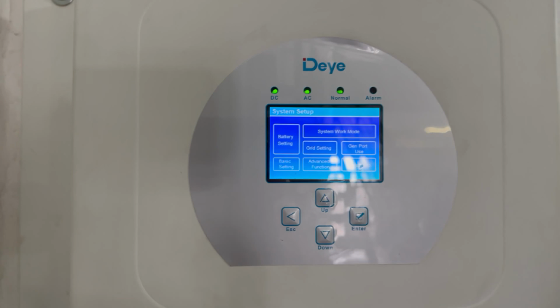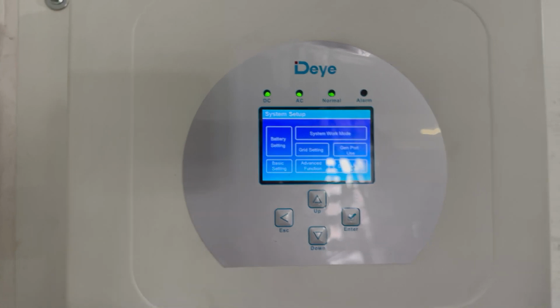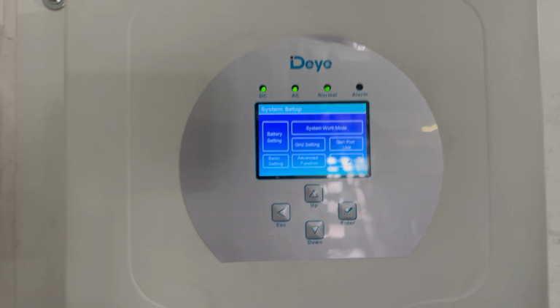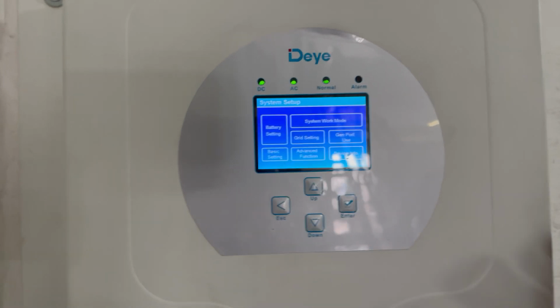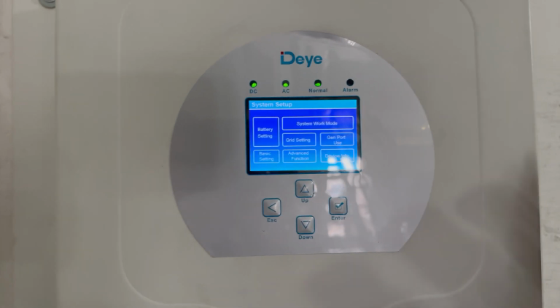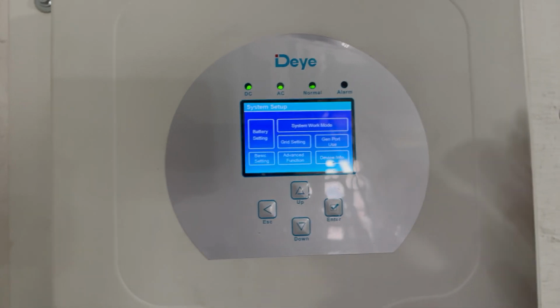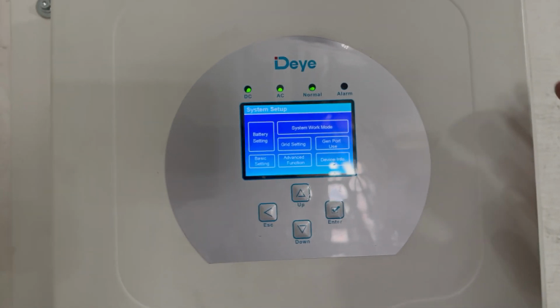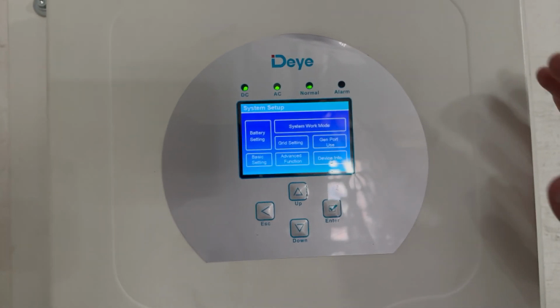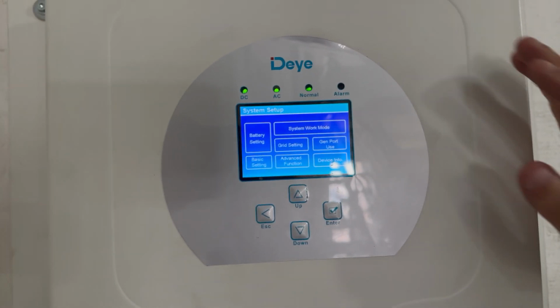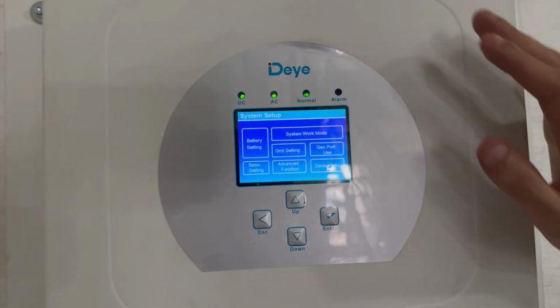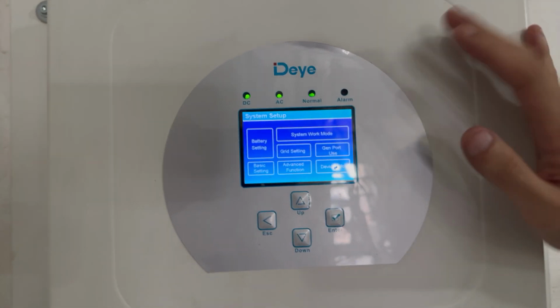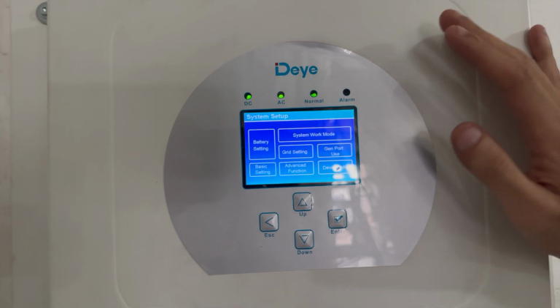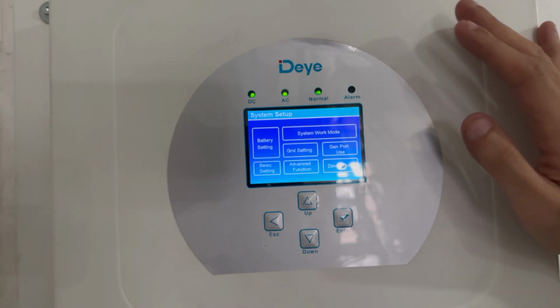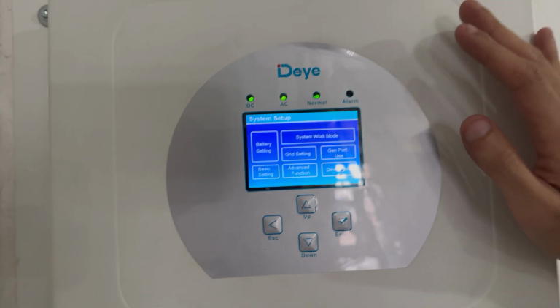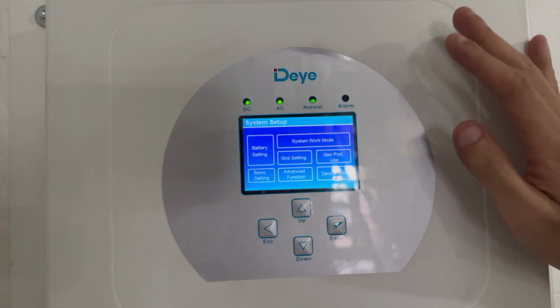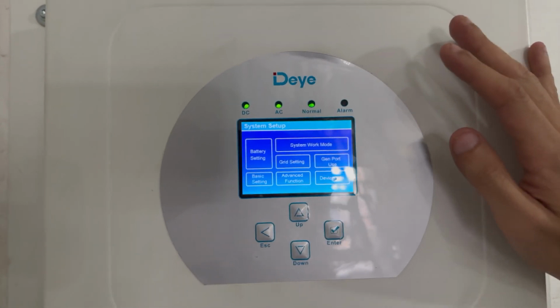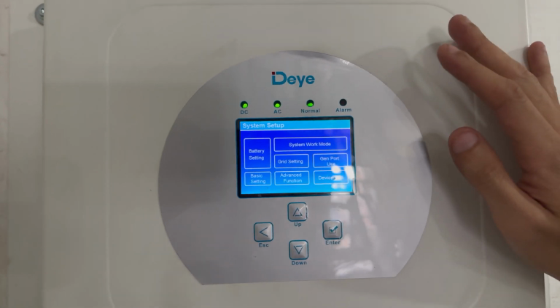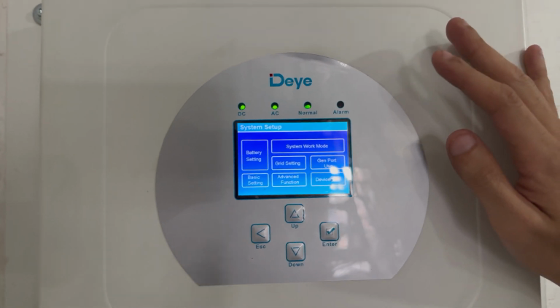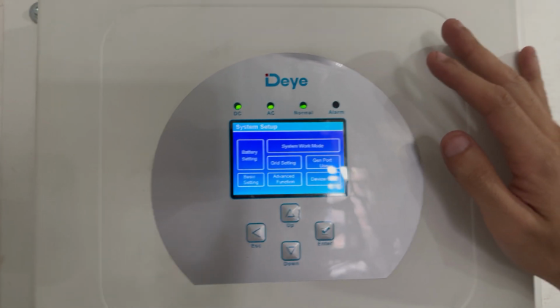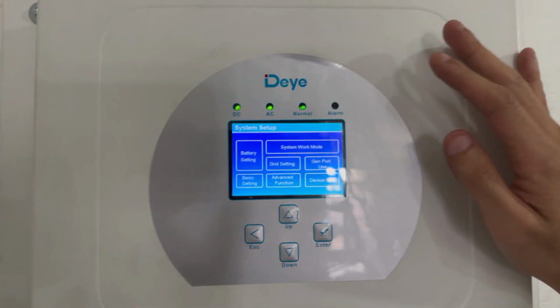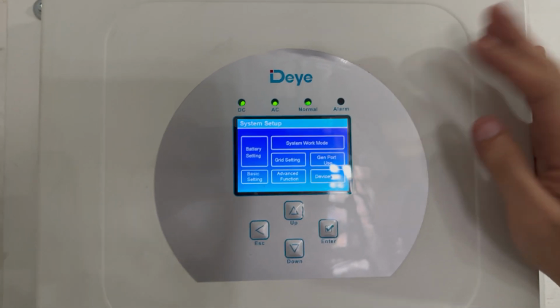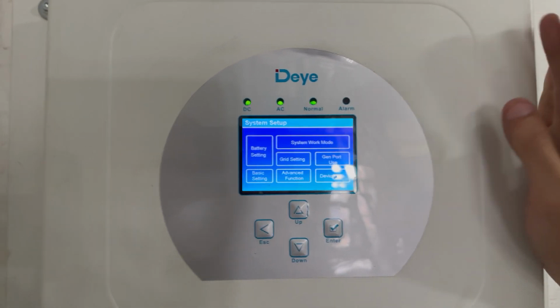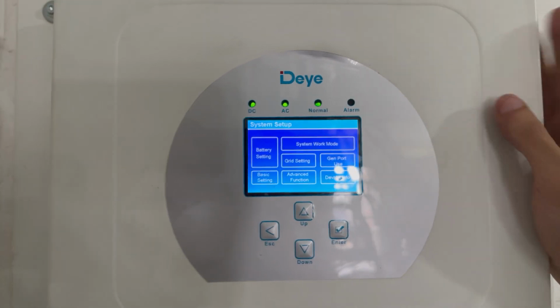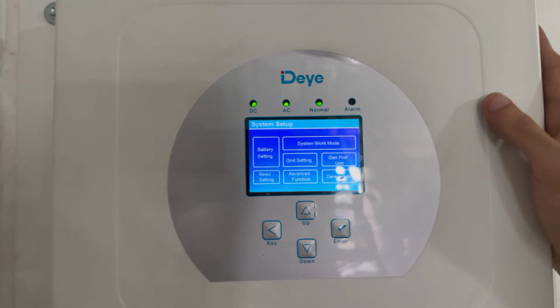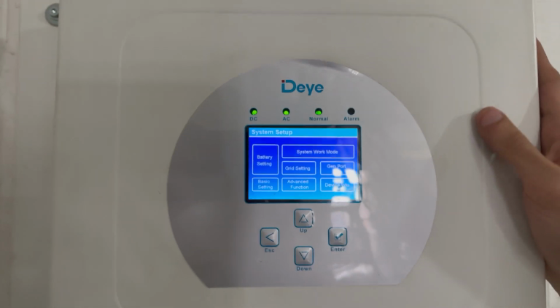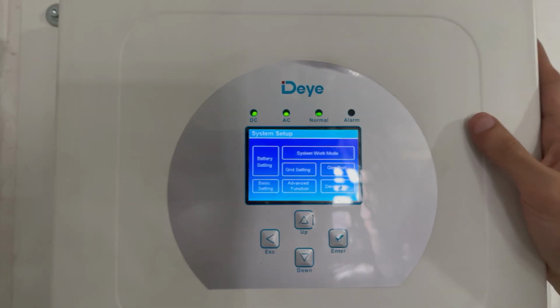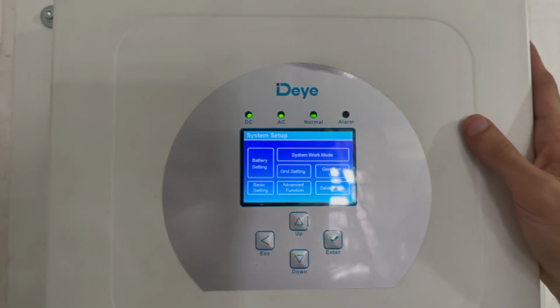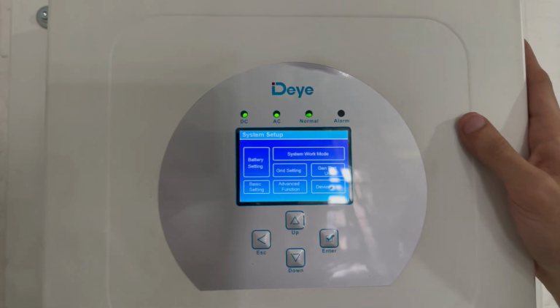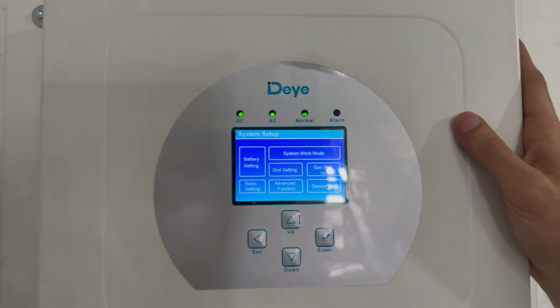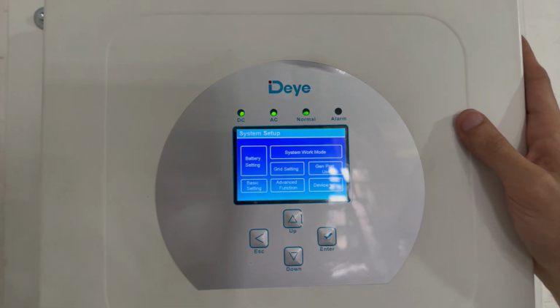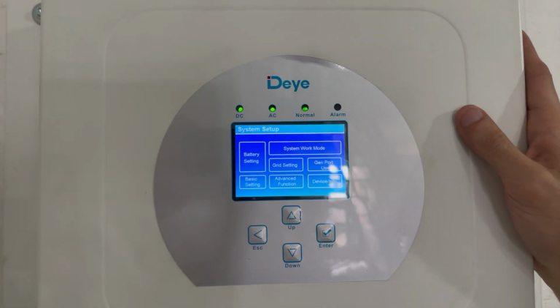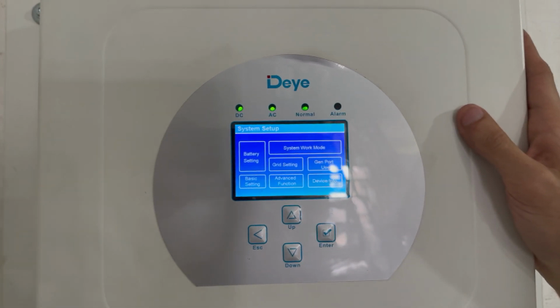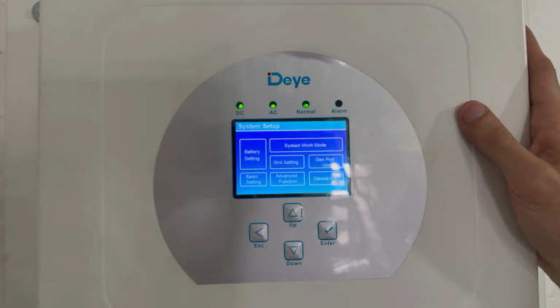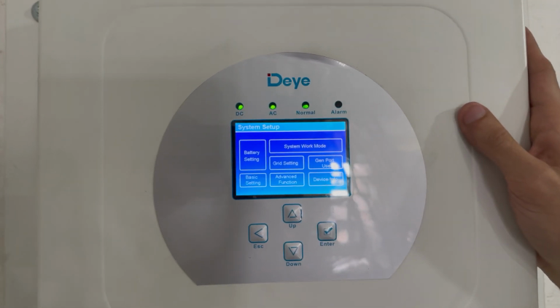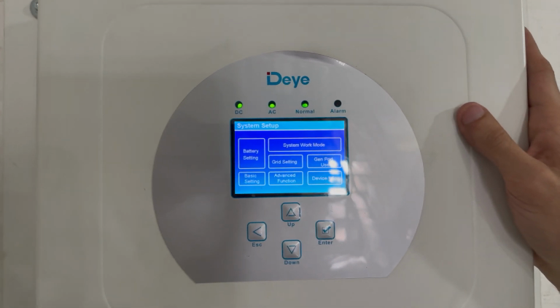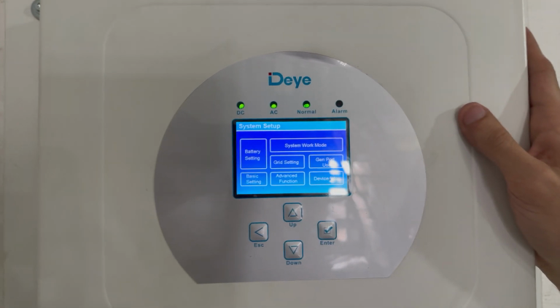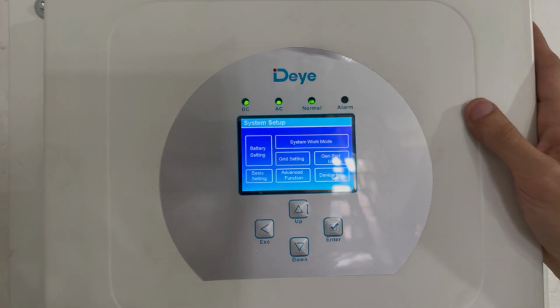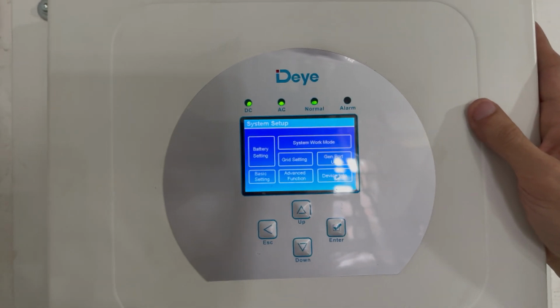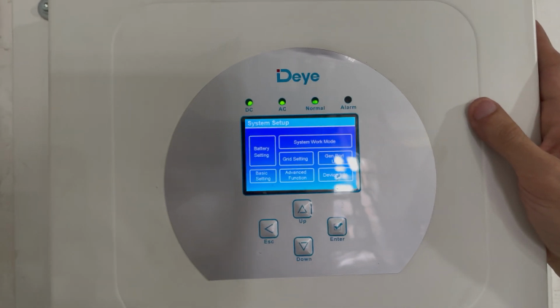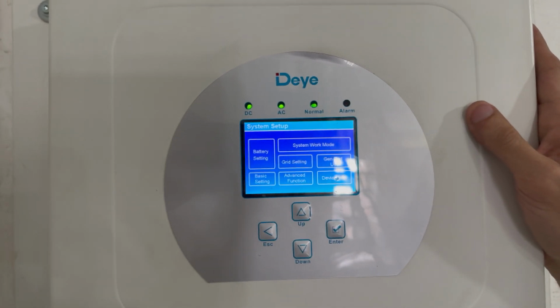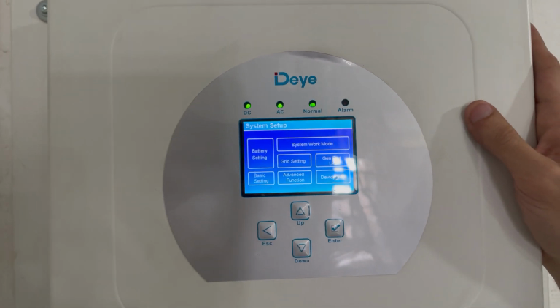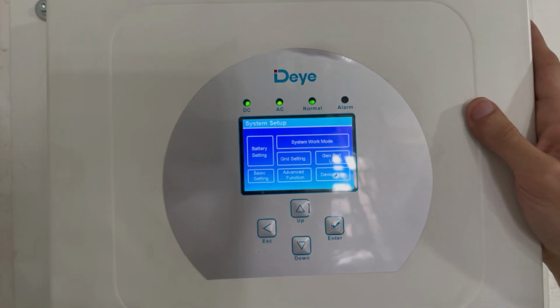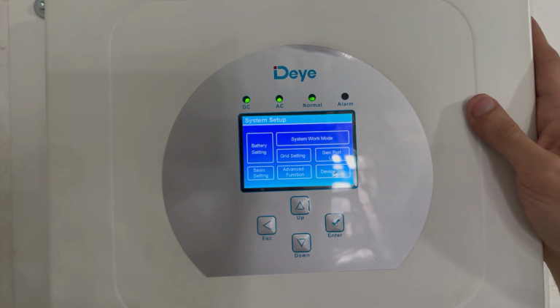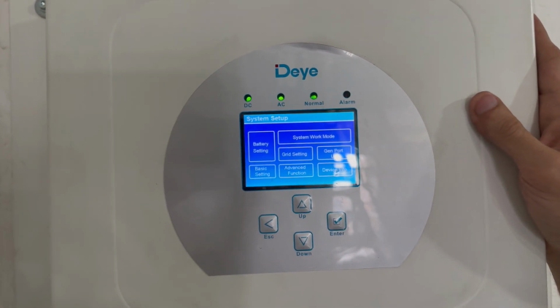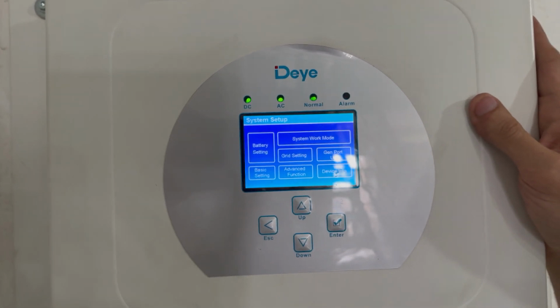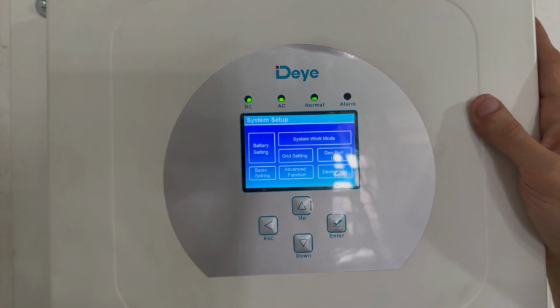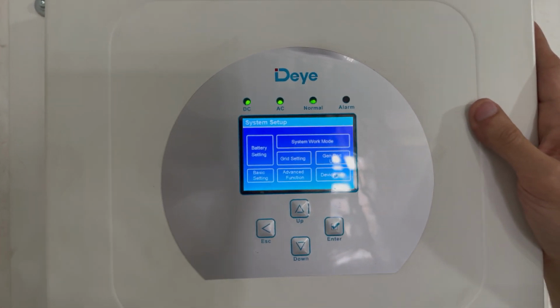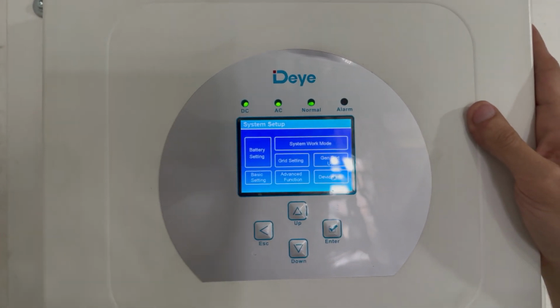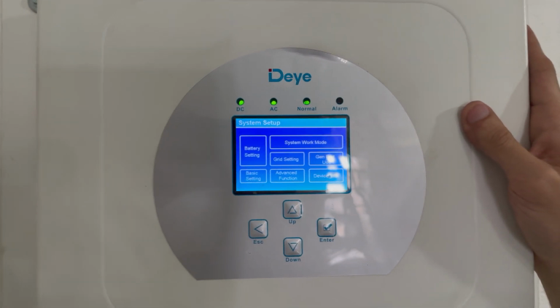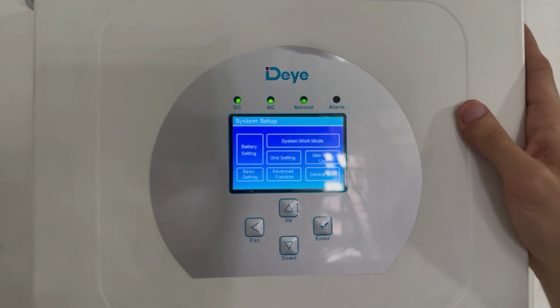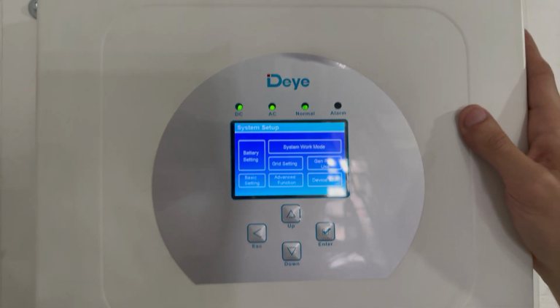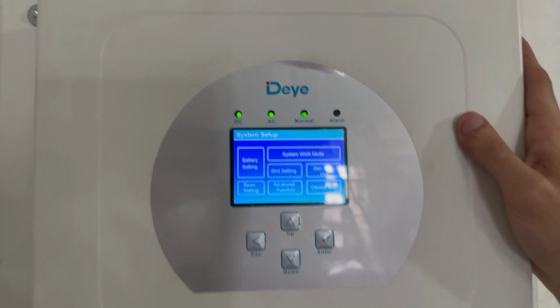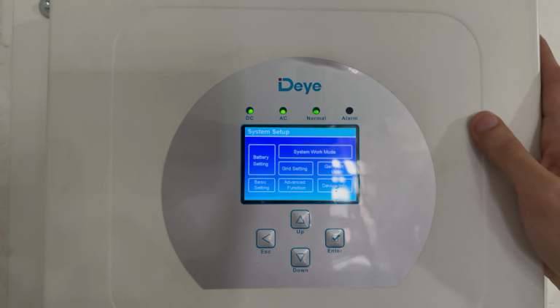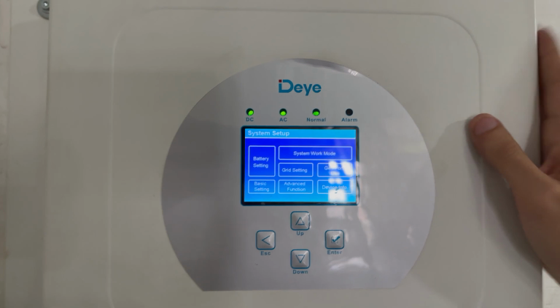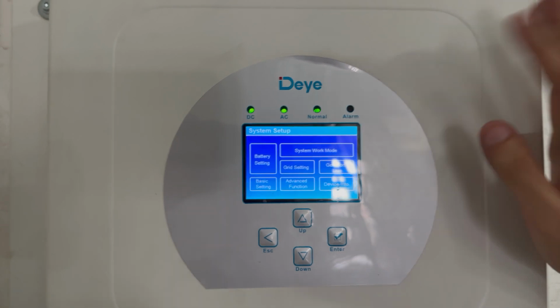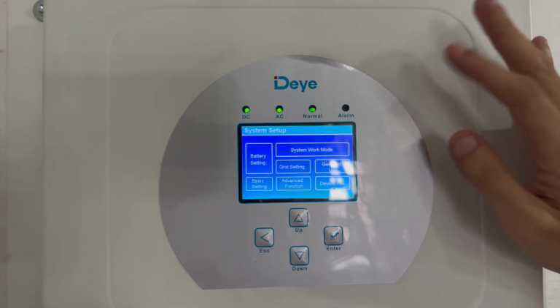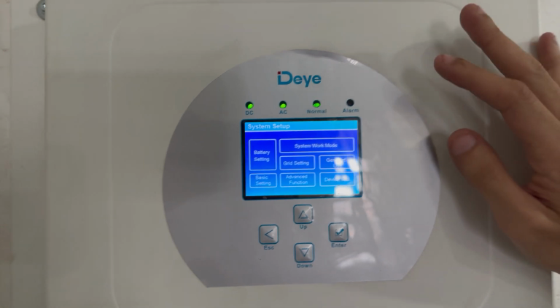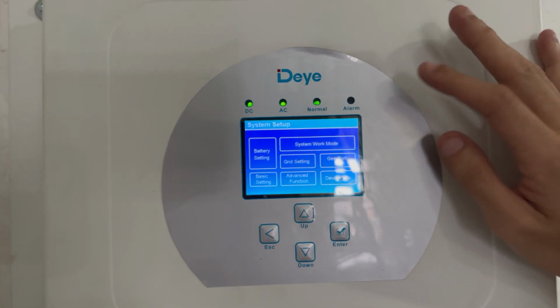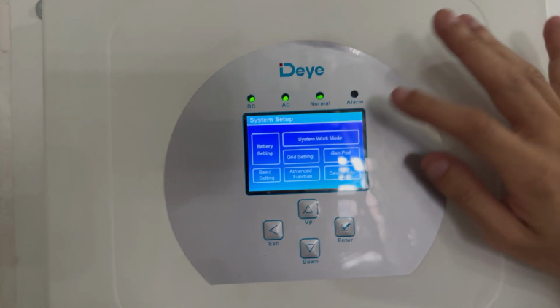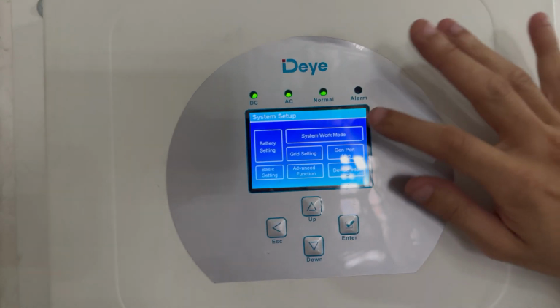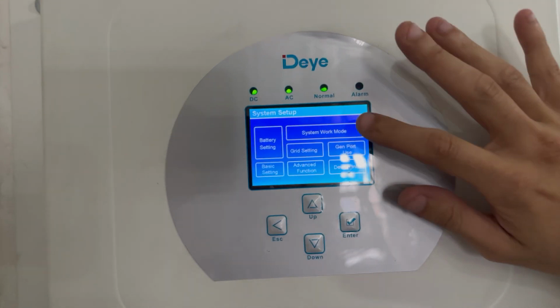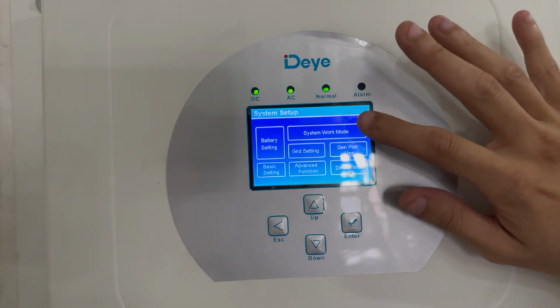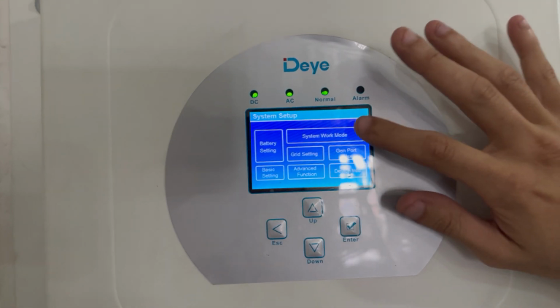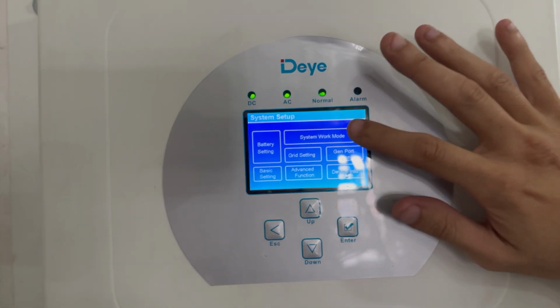Welcome back to Sotosify. What we're going to be doing today is we're going to be explaining system work mode and how that setting menu works.